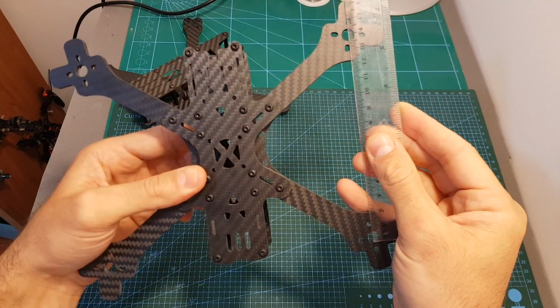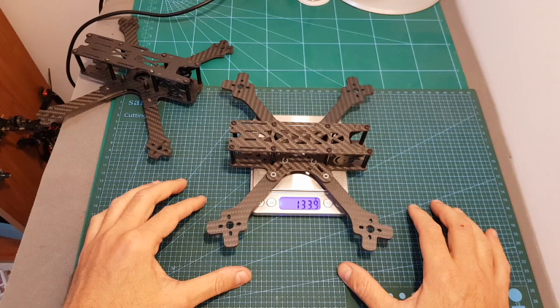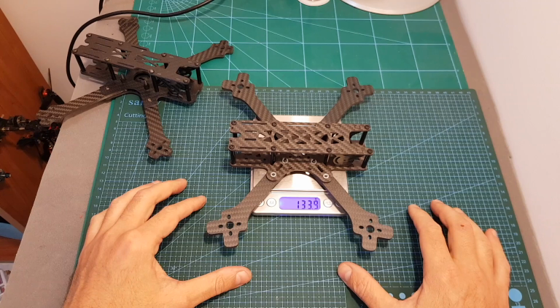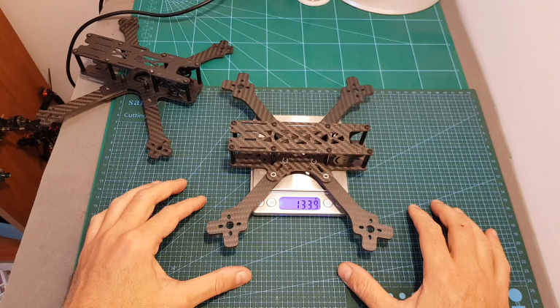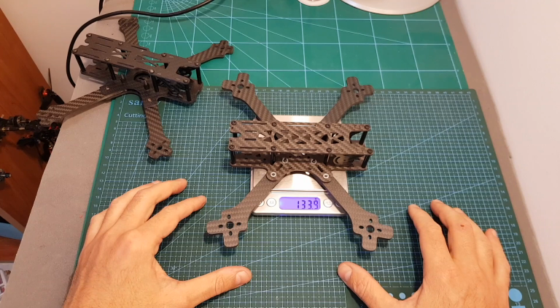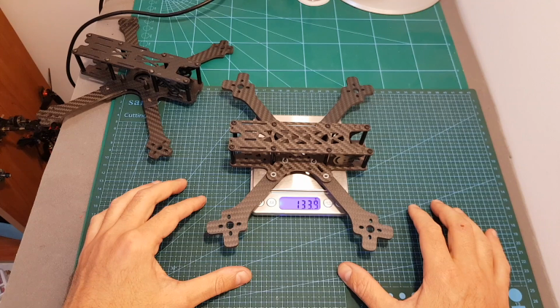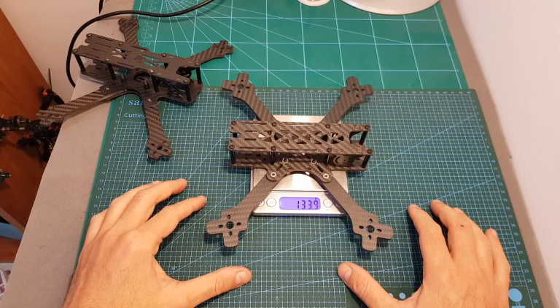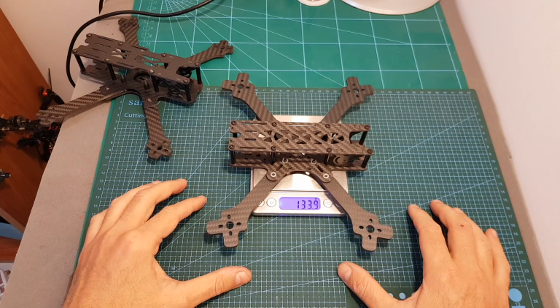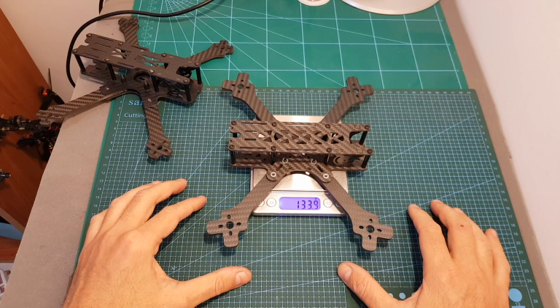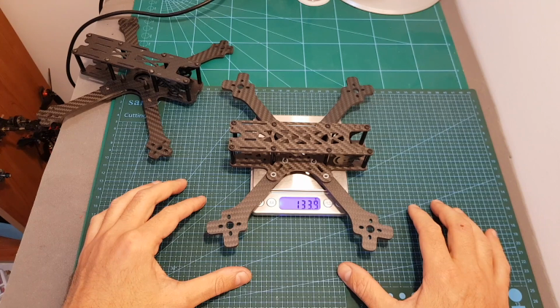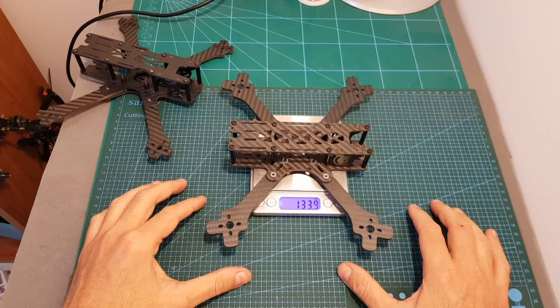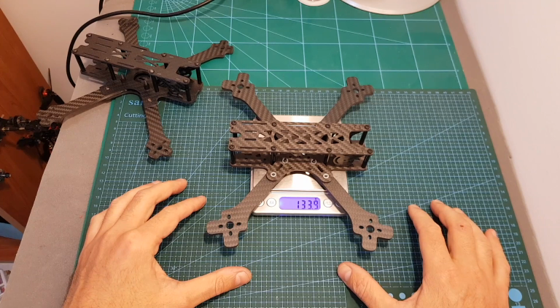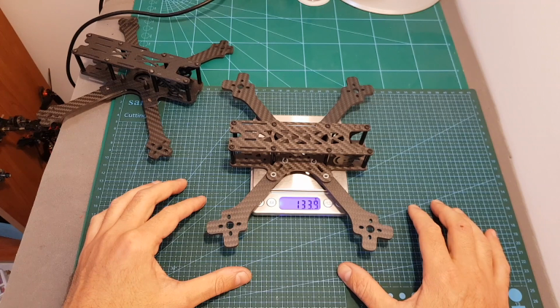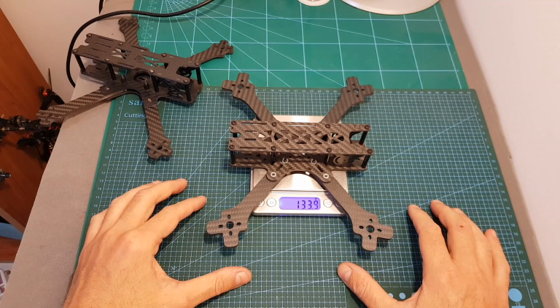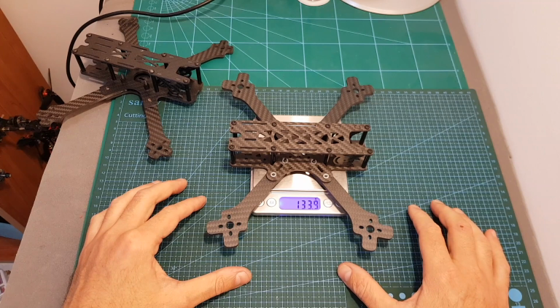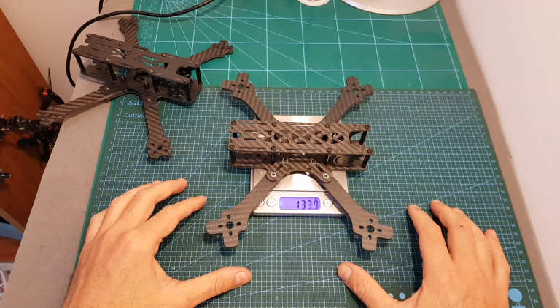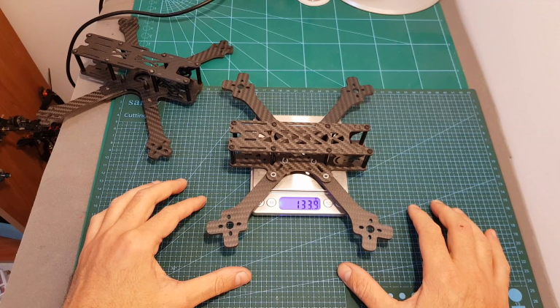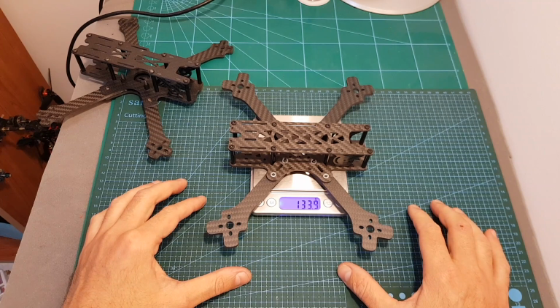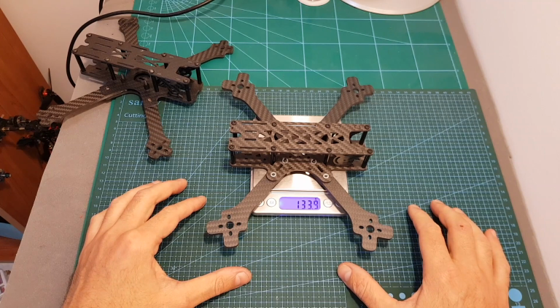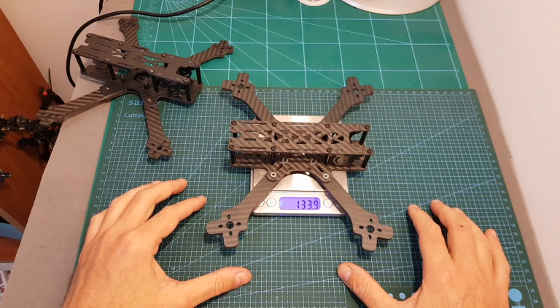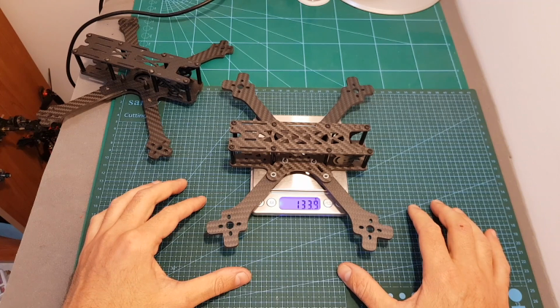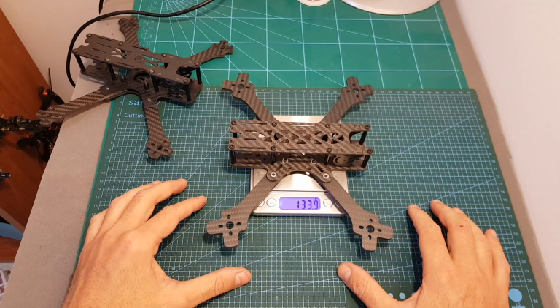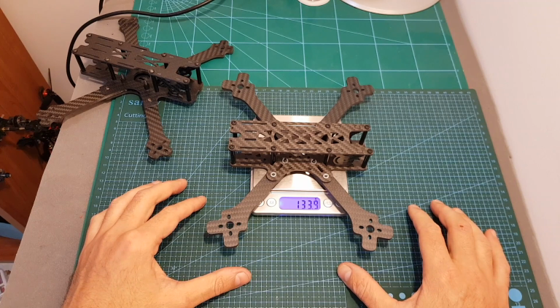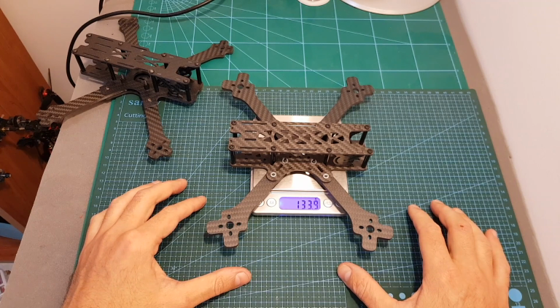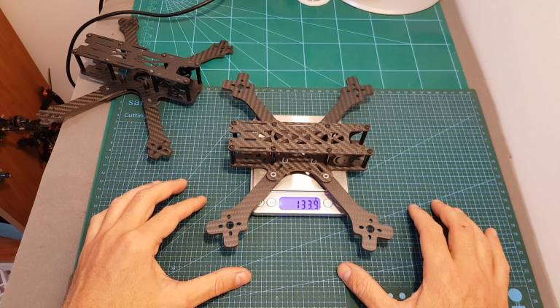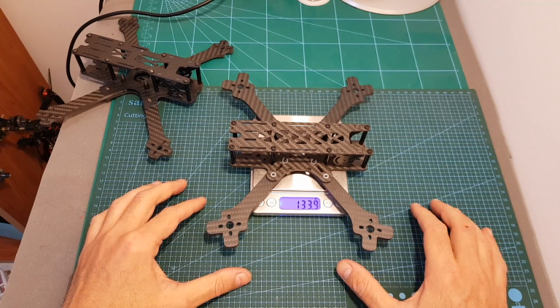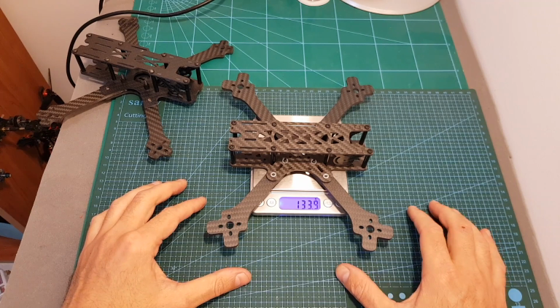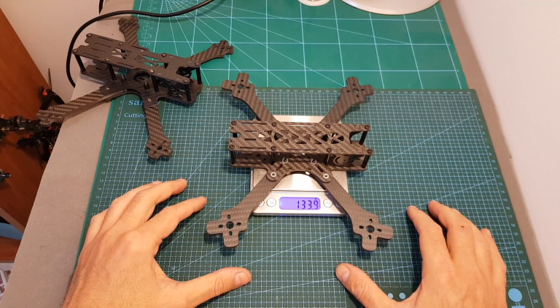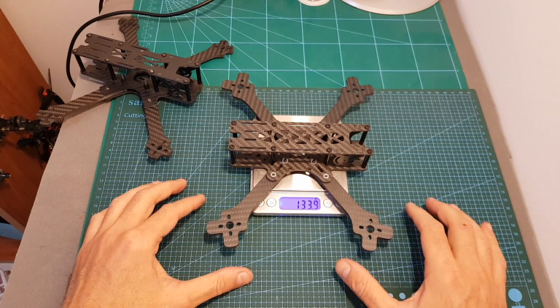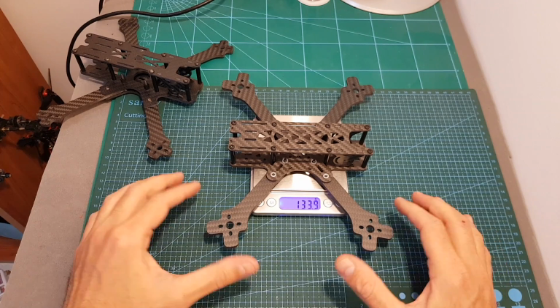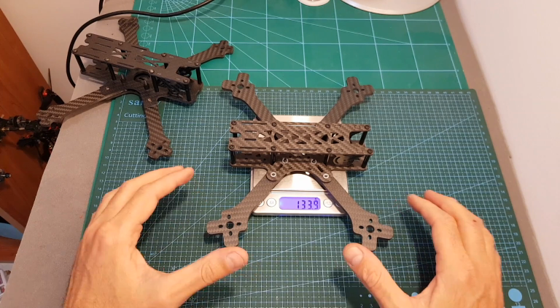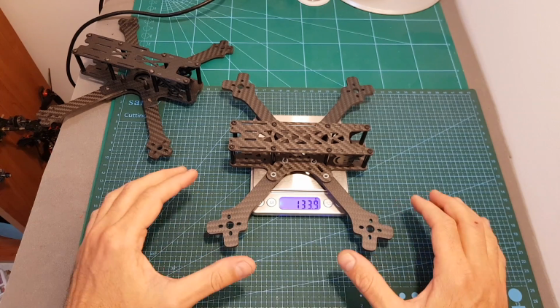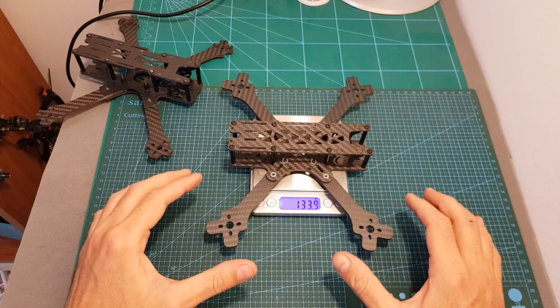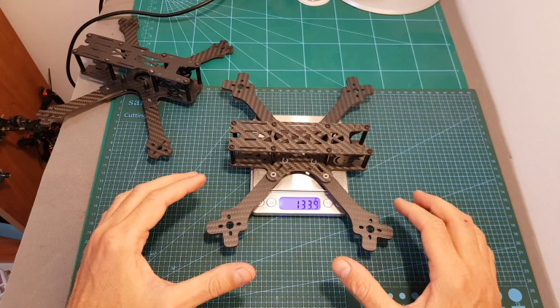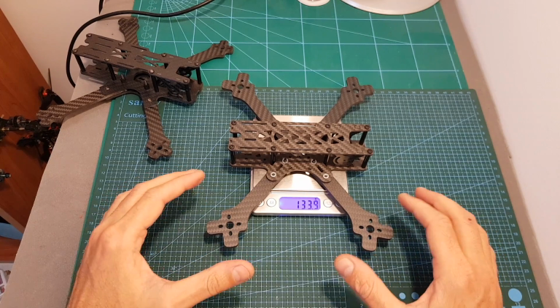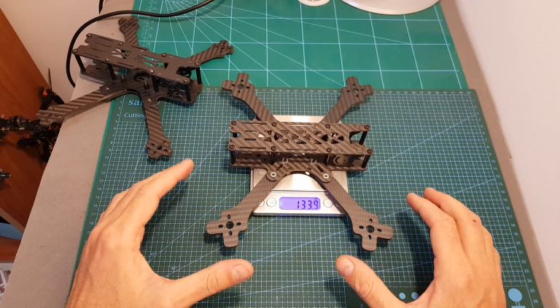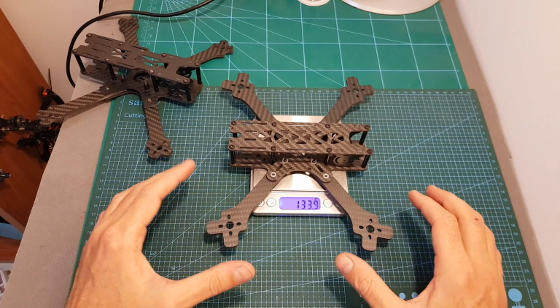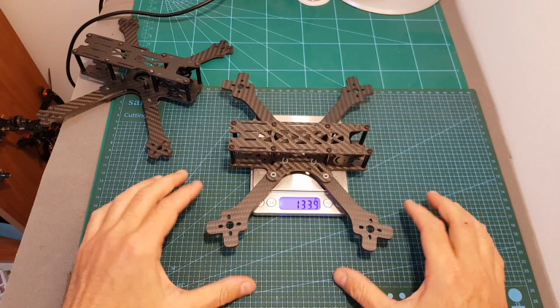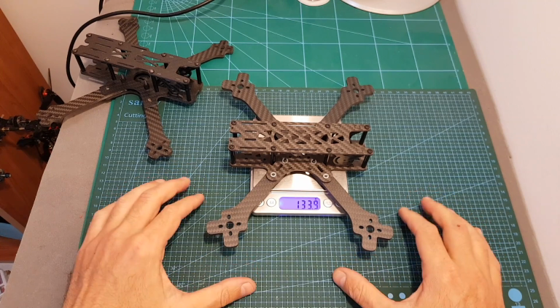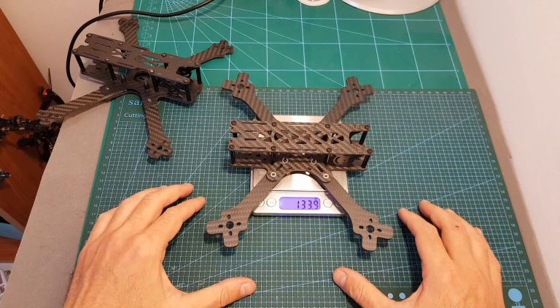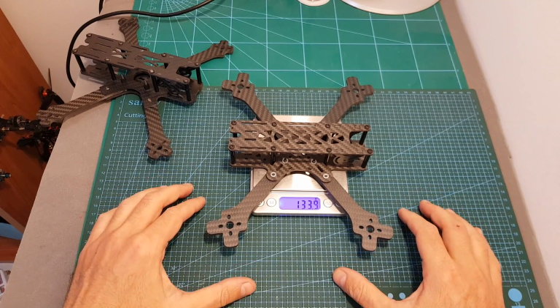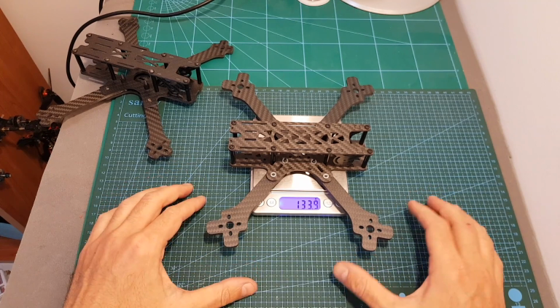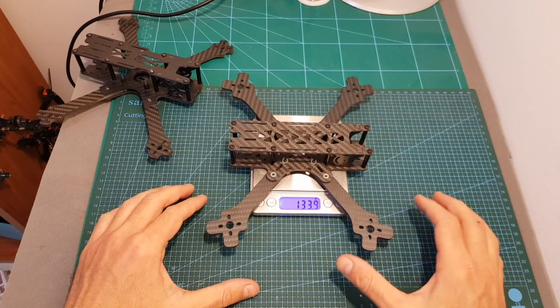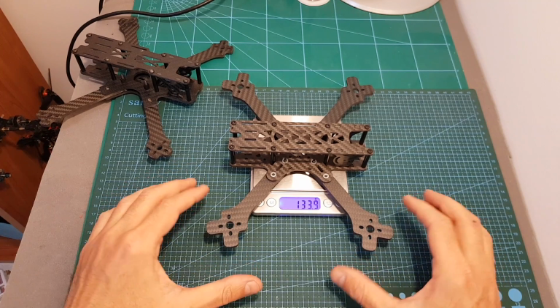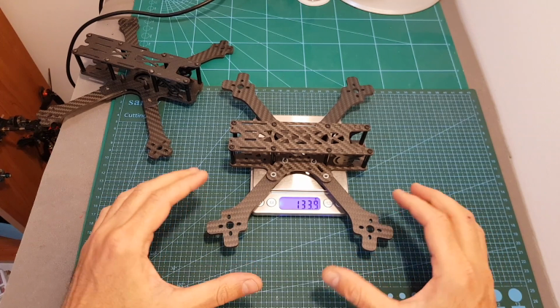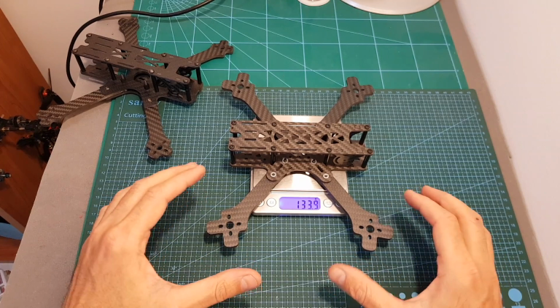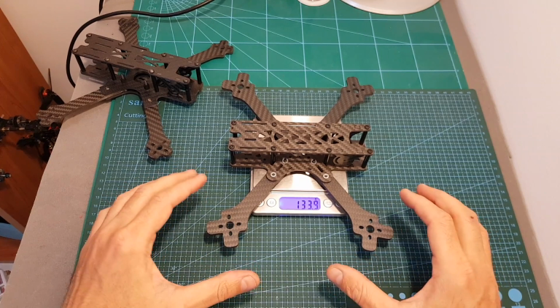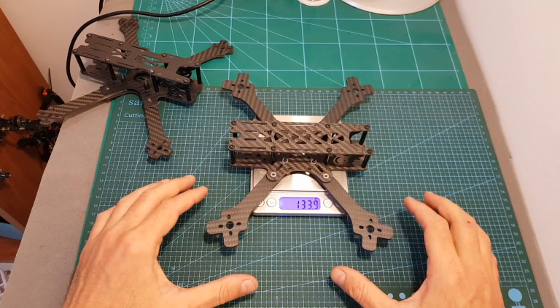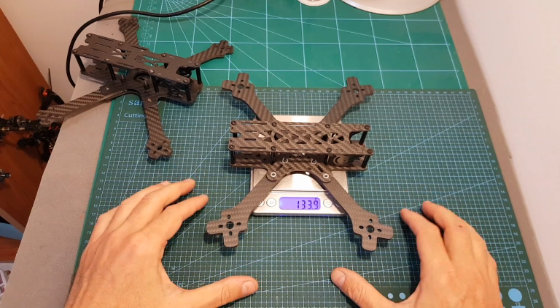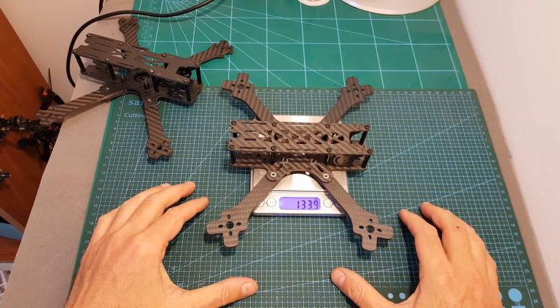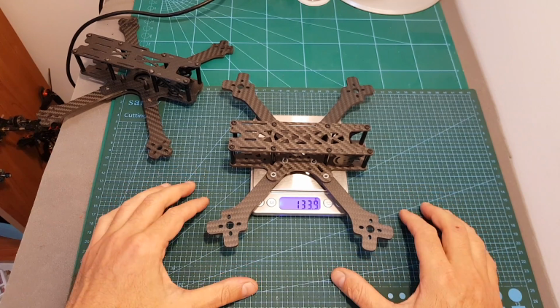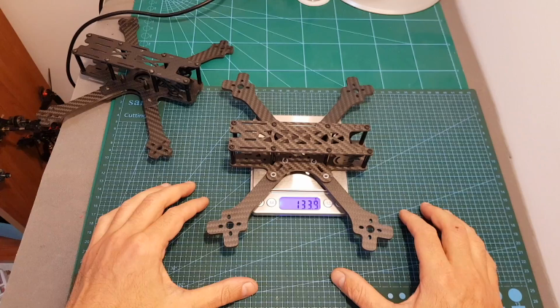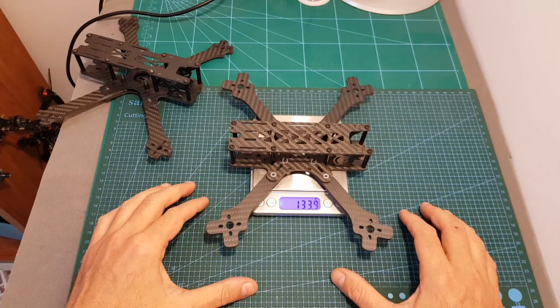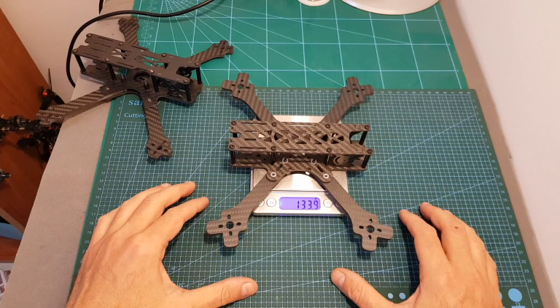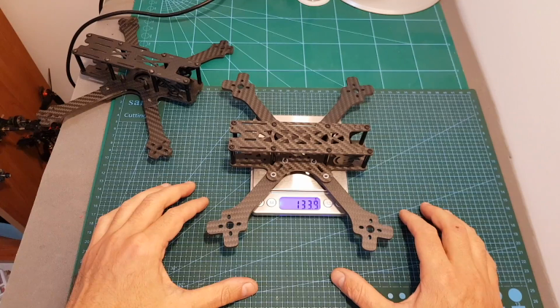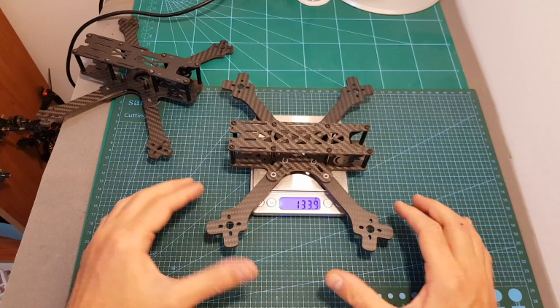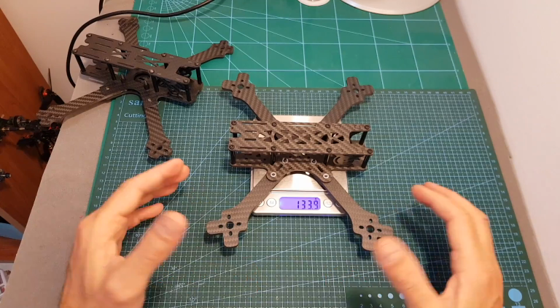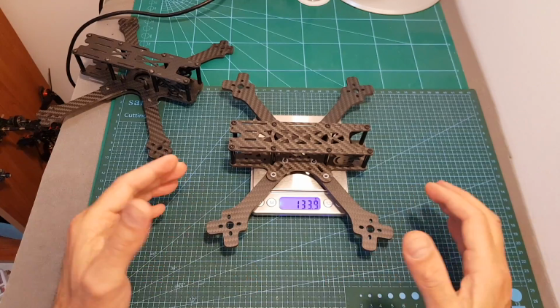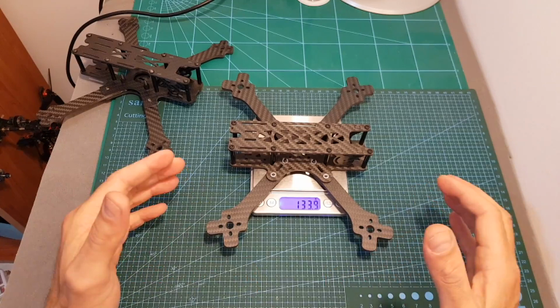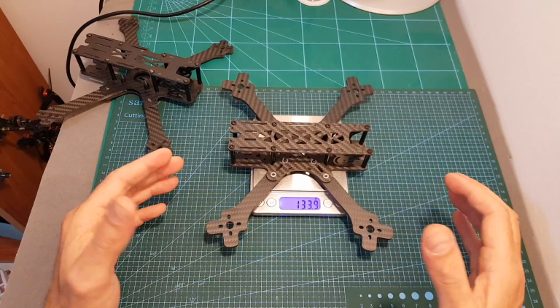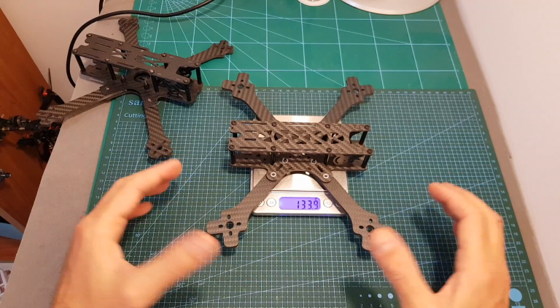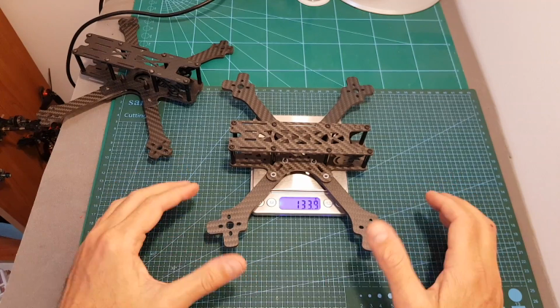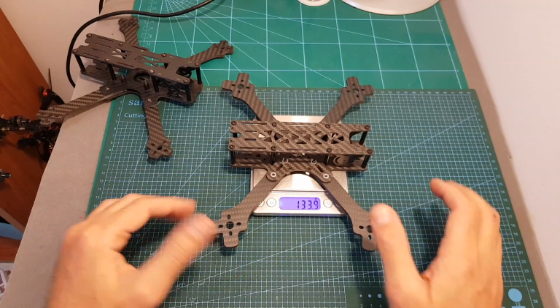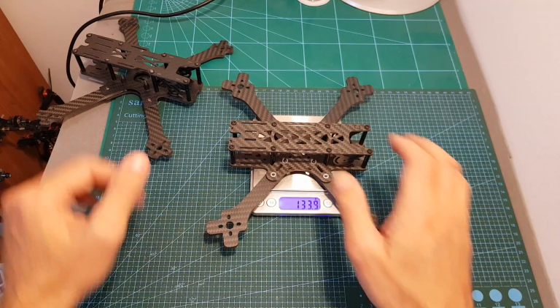The weight of the frame is 133.9 grams, so this is definitely not a light frame and it is more intended for freestyle than racing.